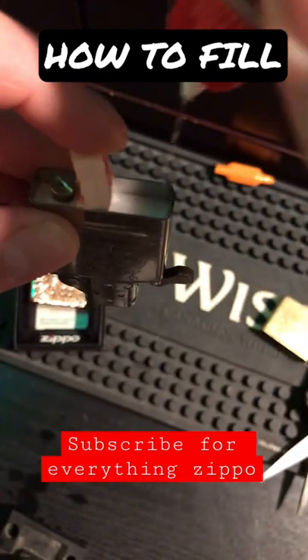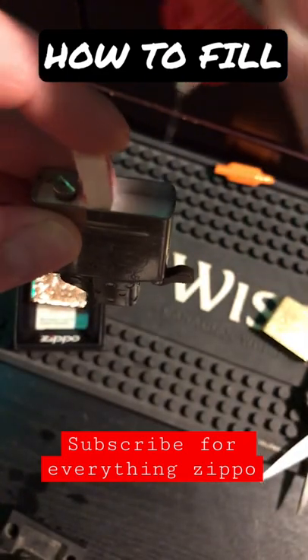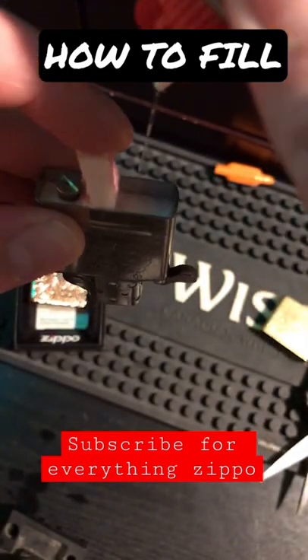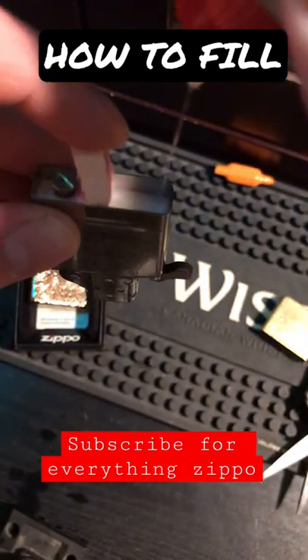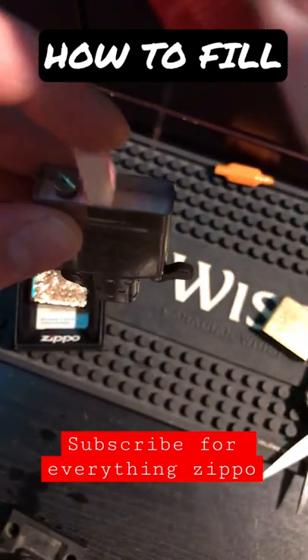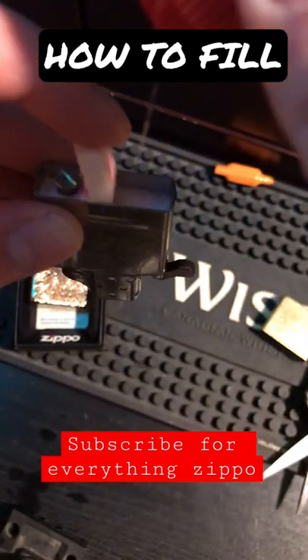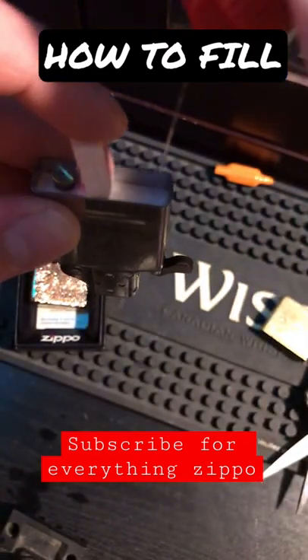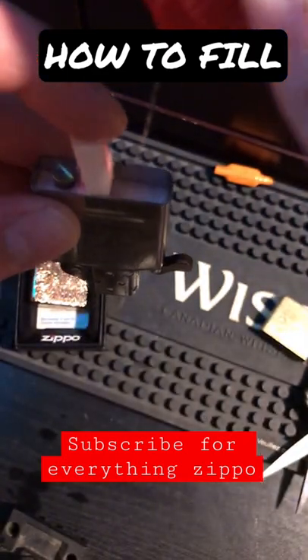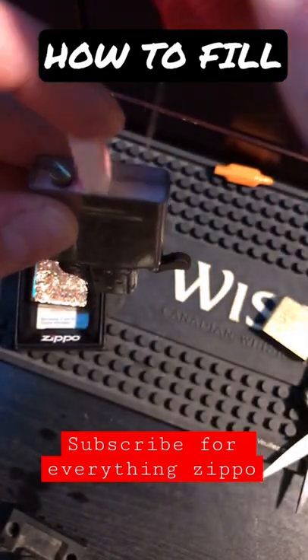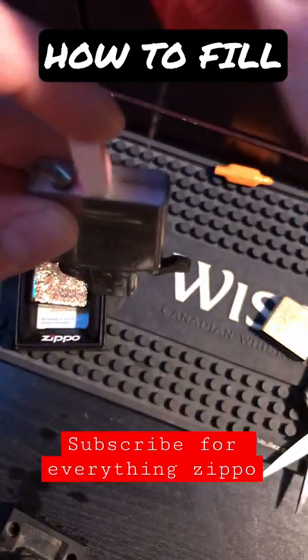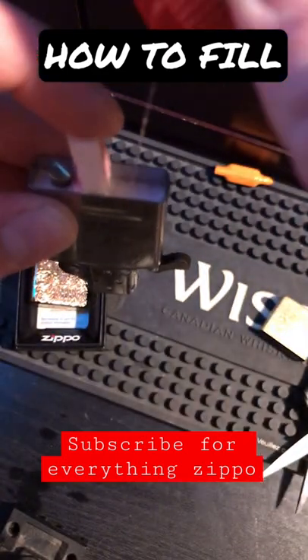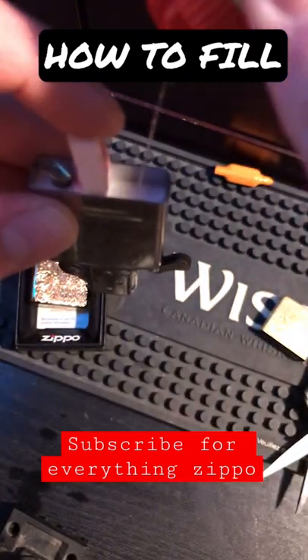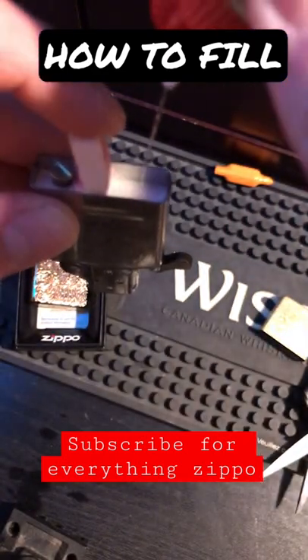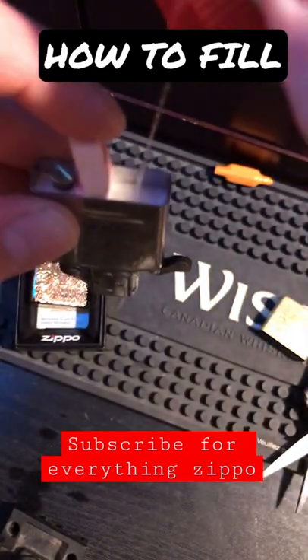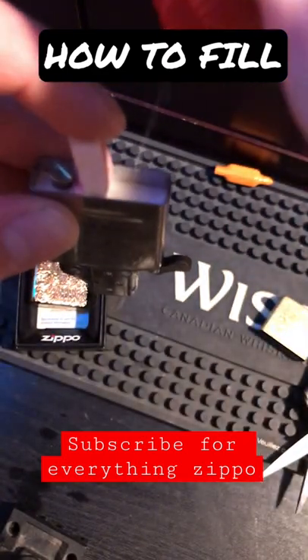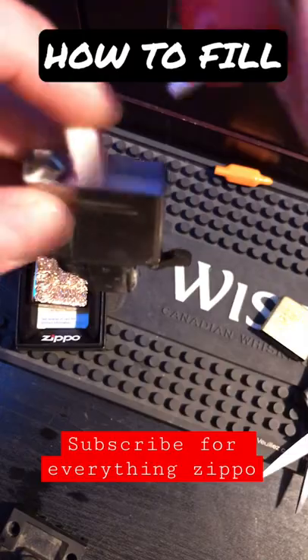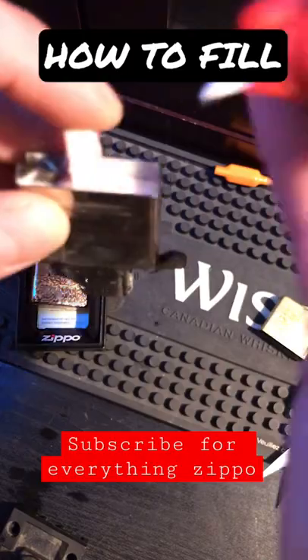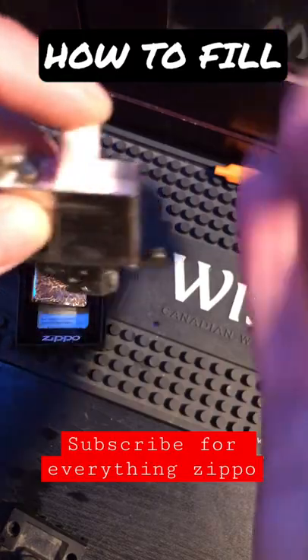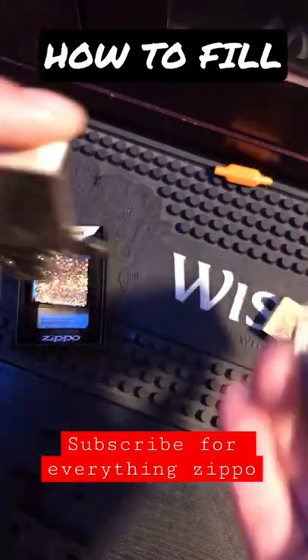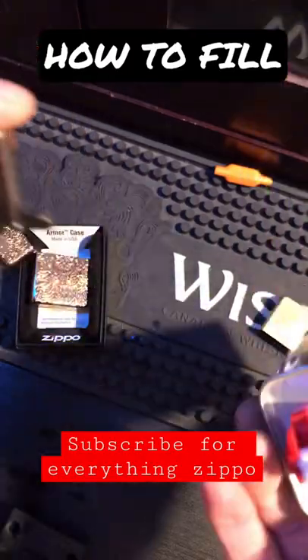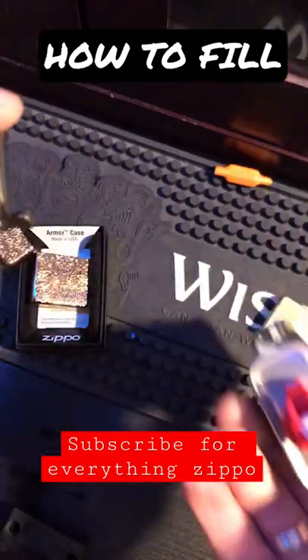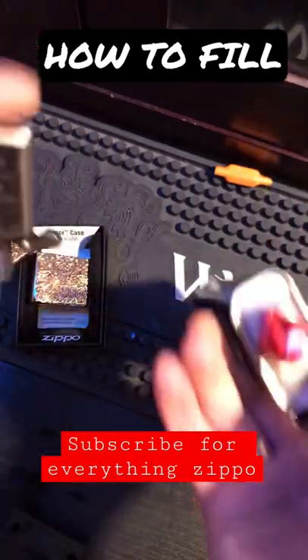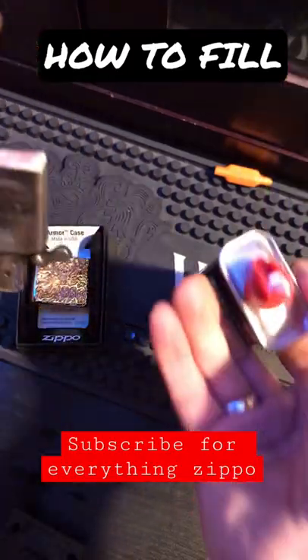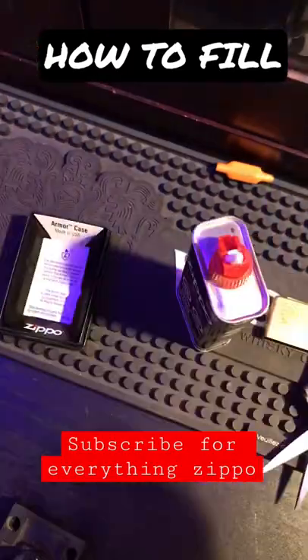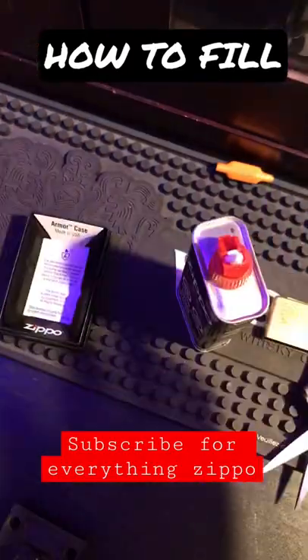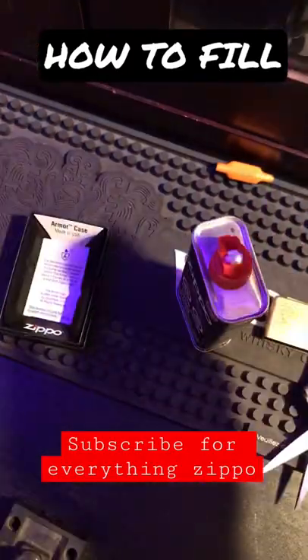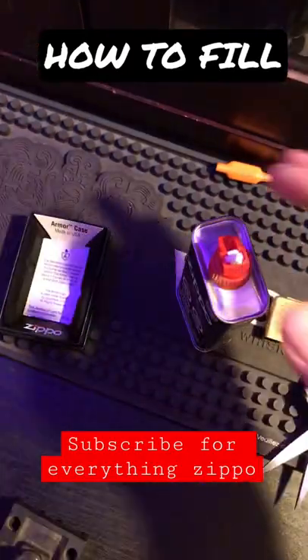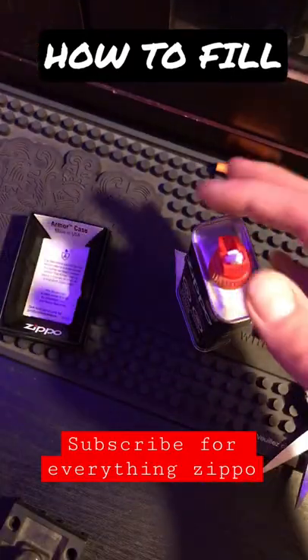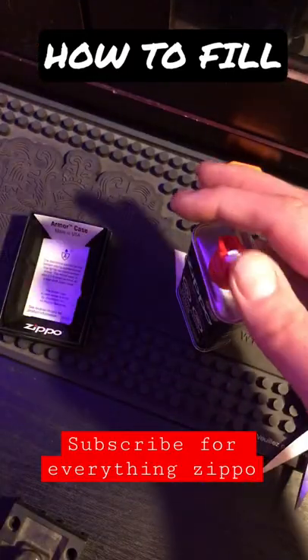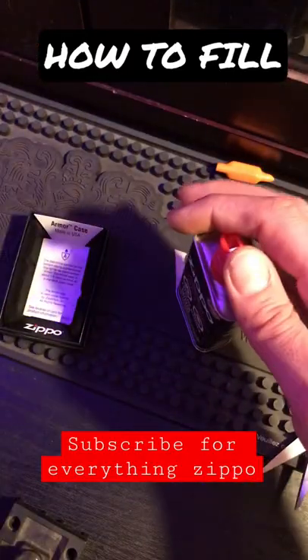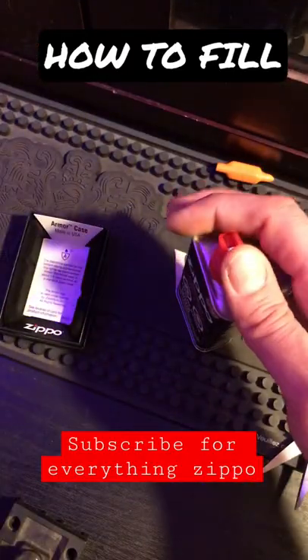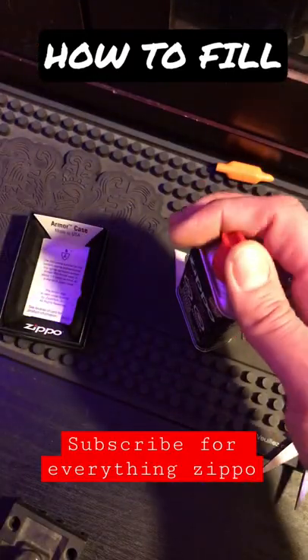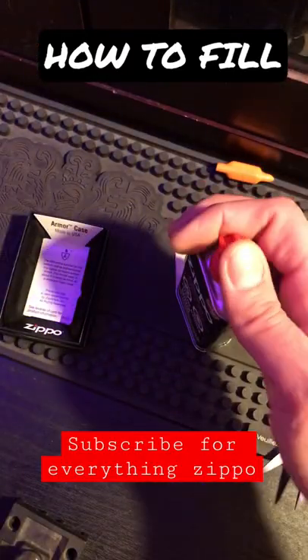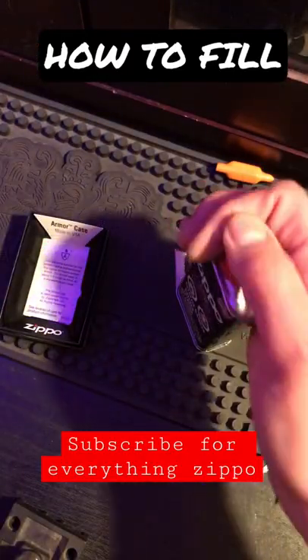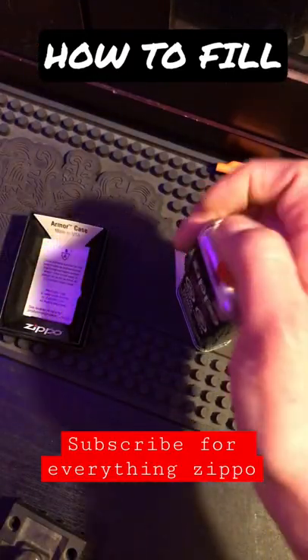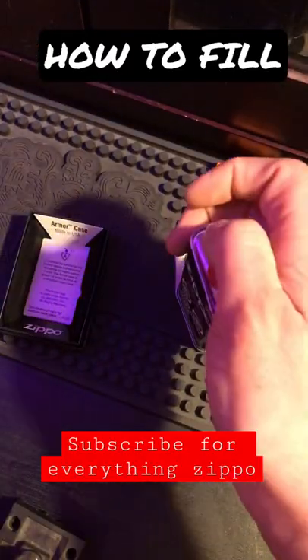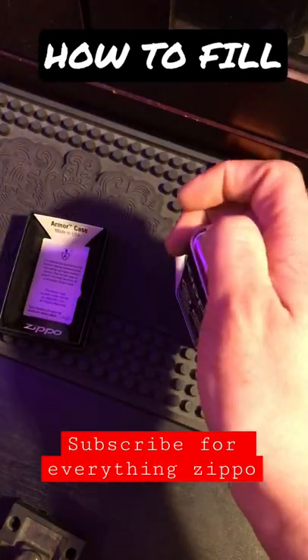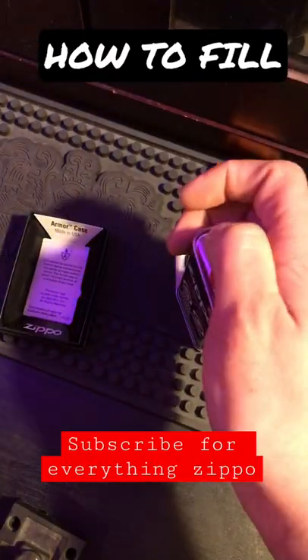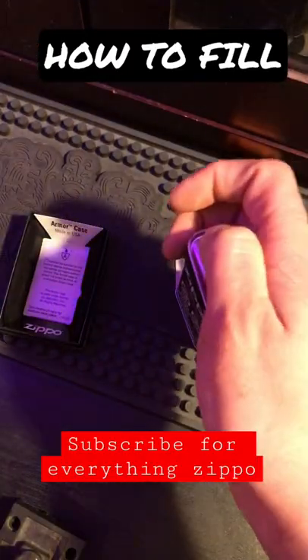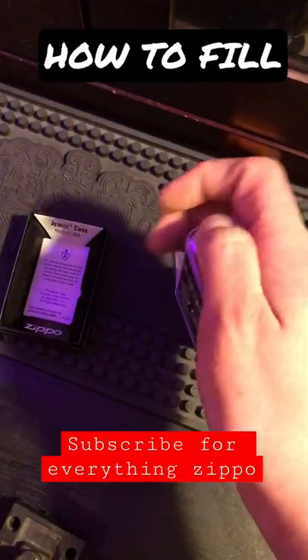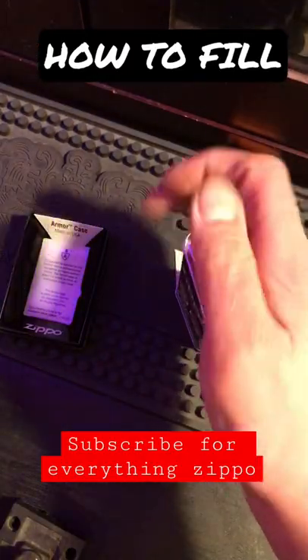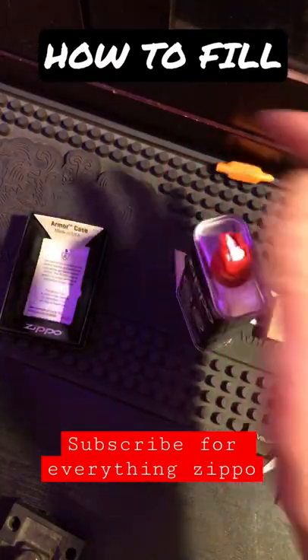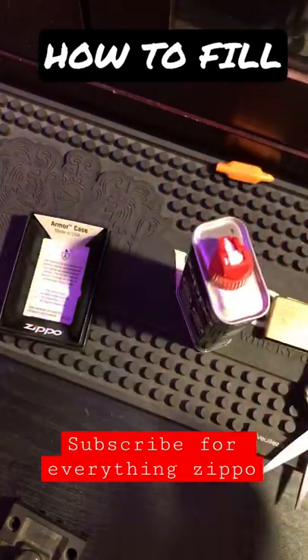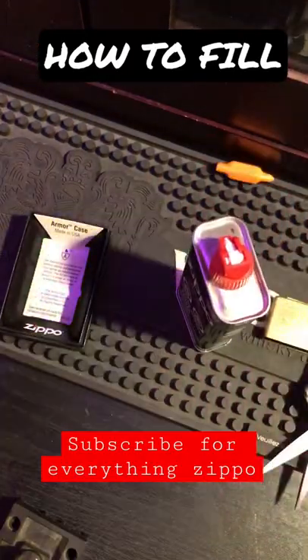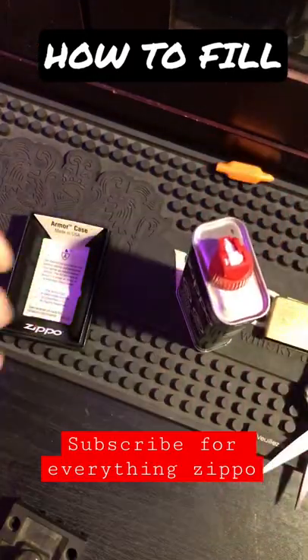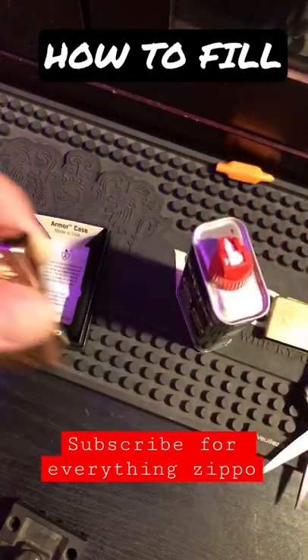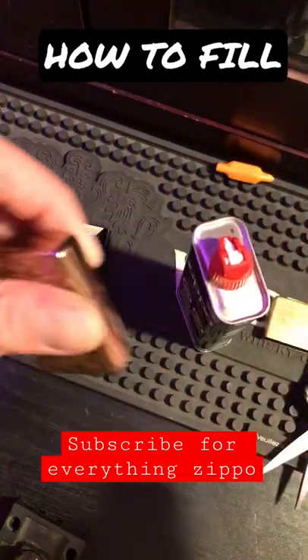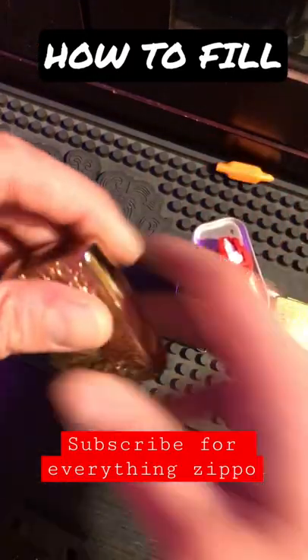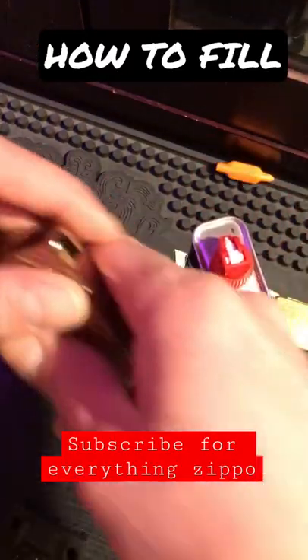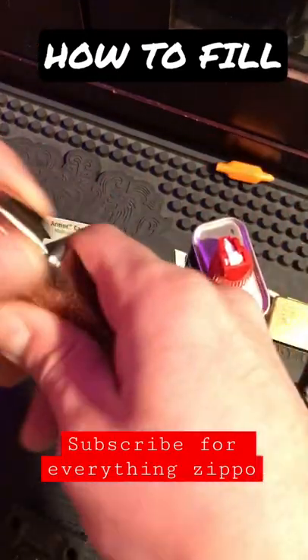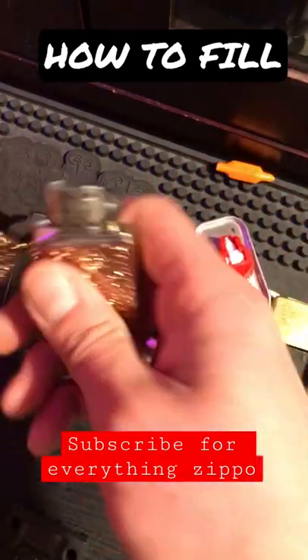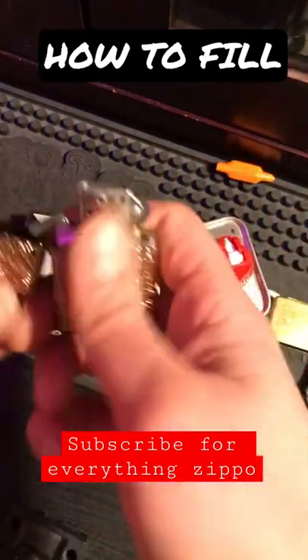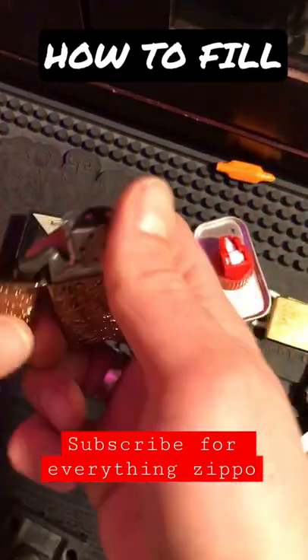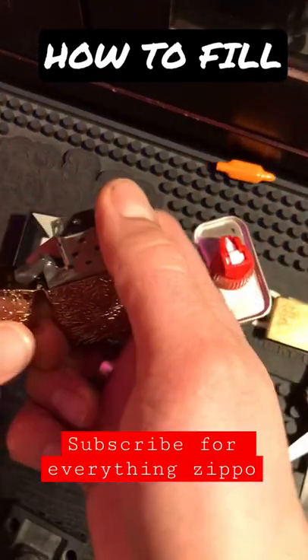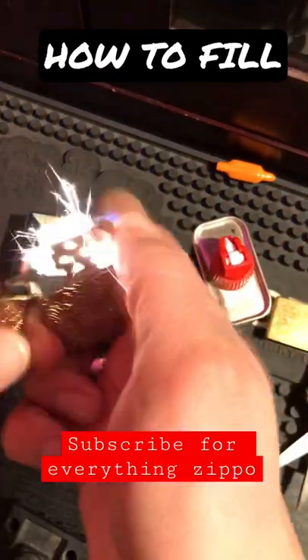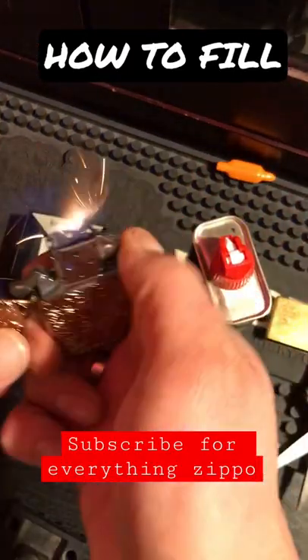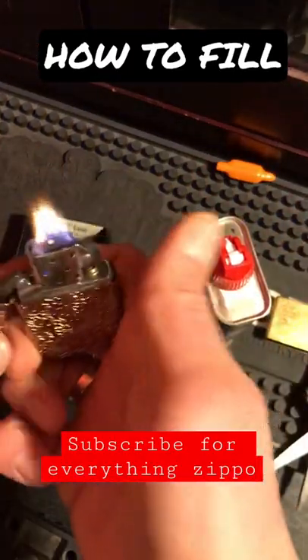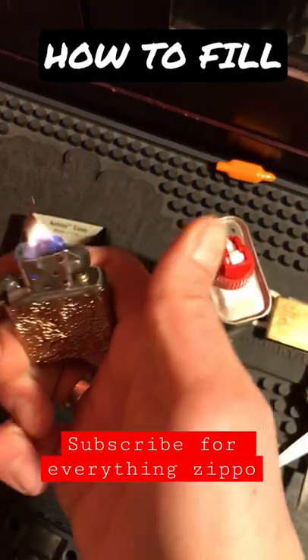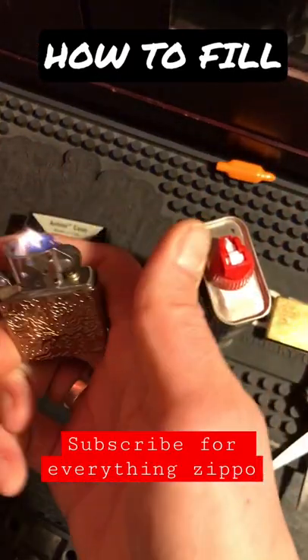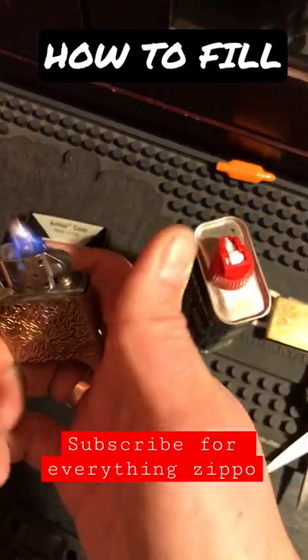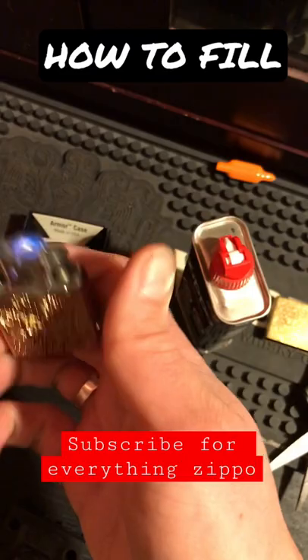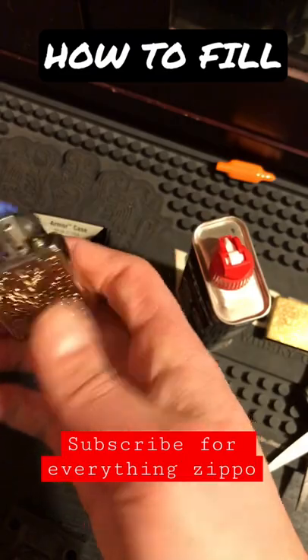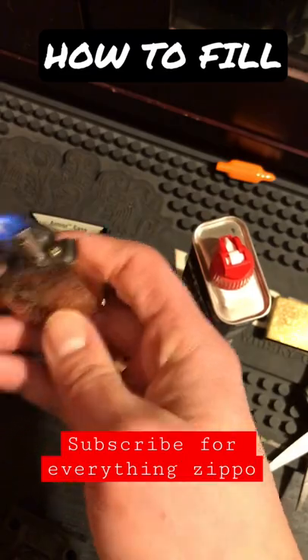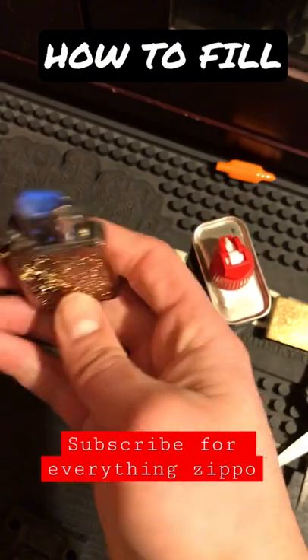A few more squirts and you're done. Close your lid before you light it to test. Perfect.